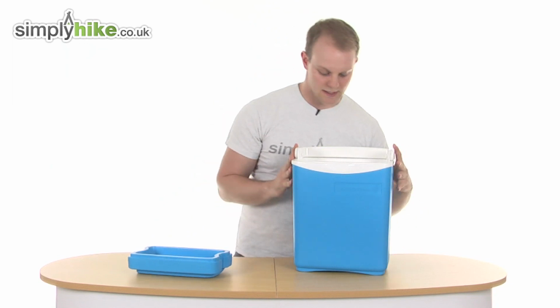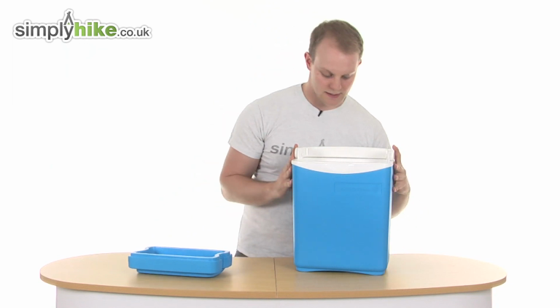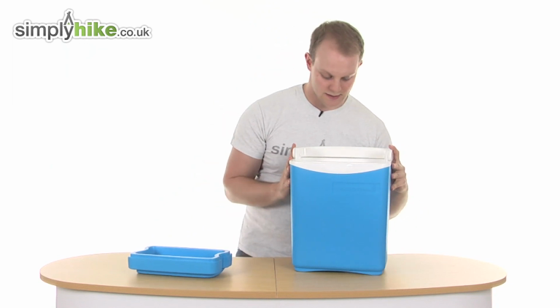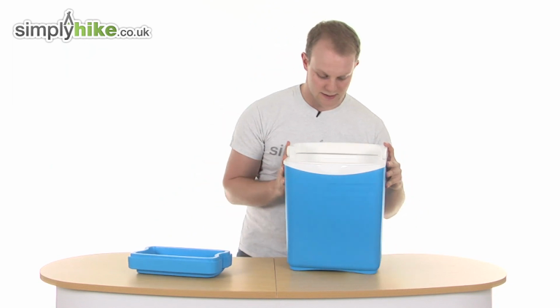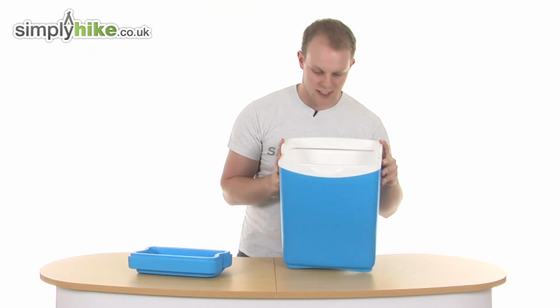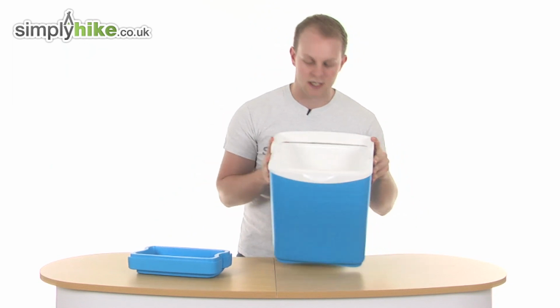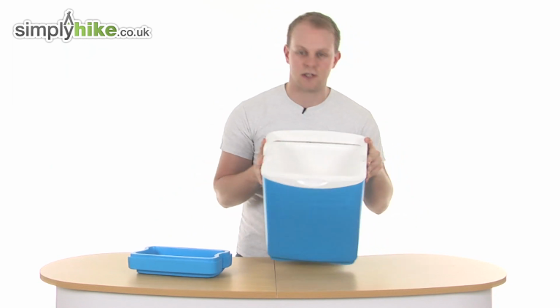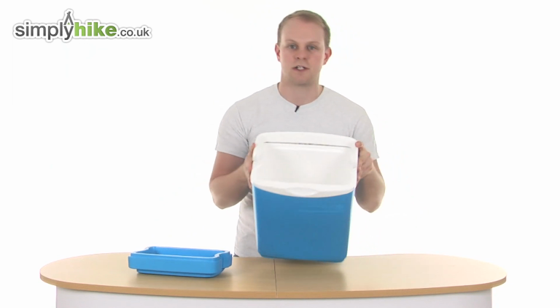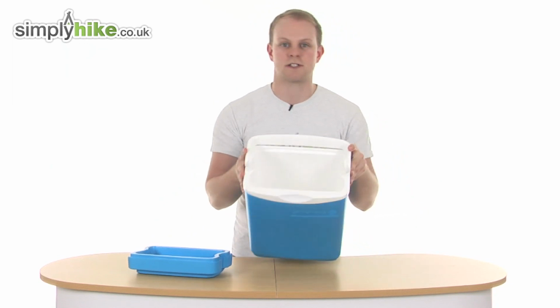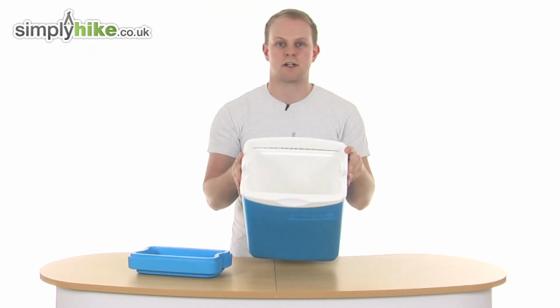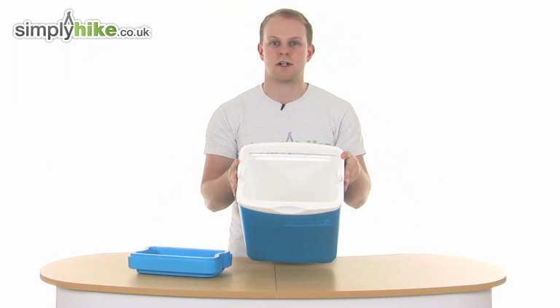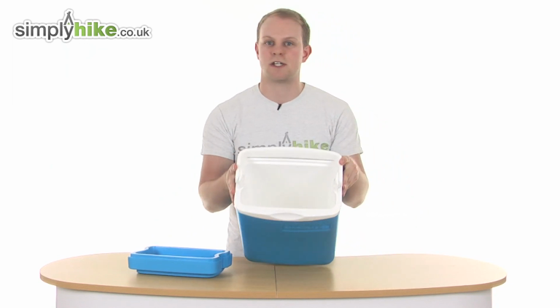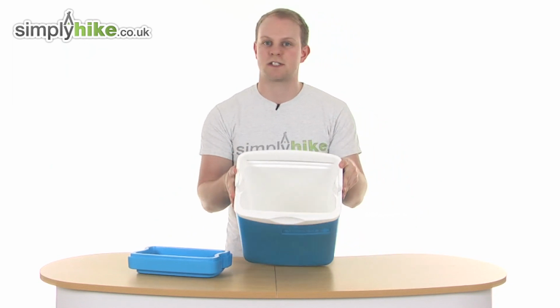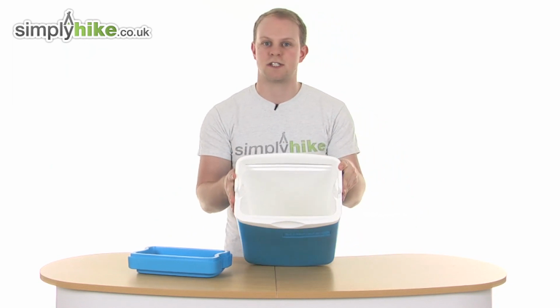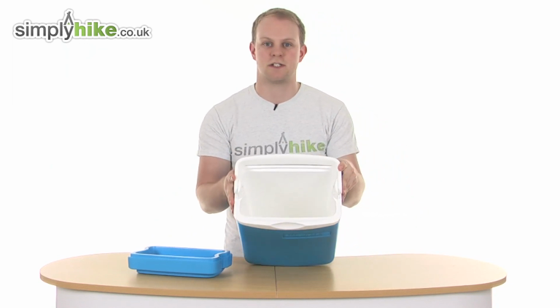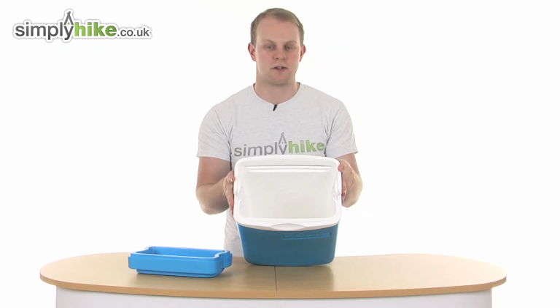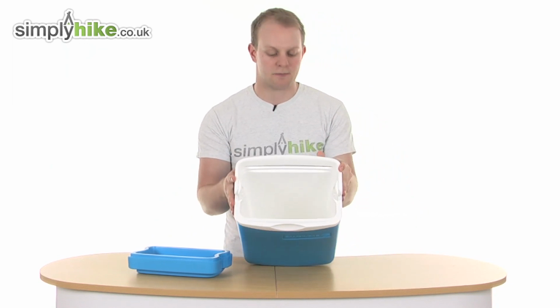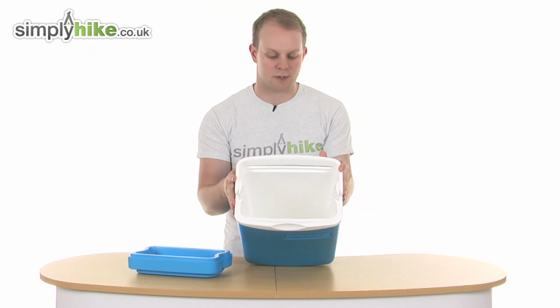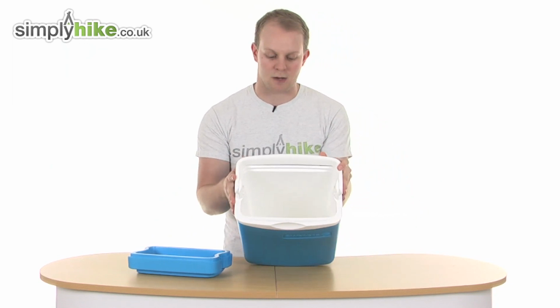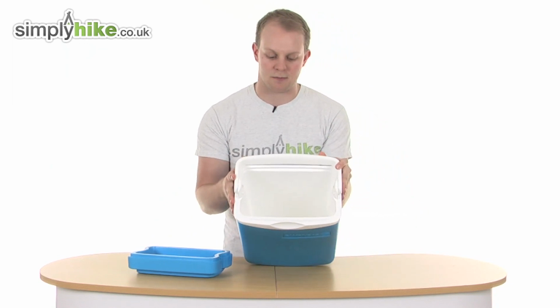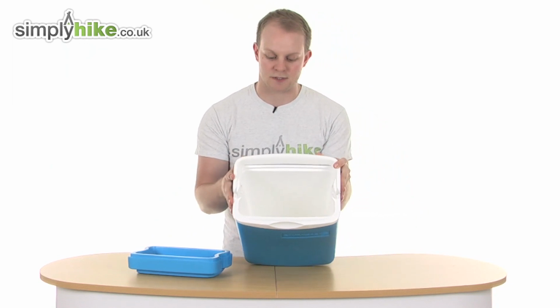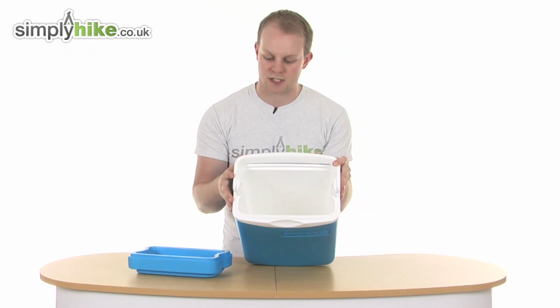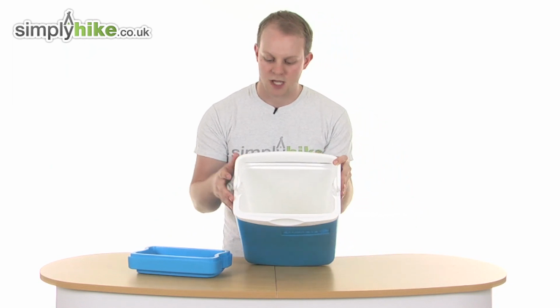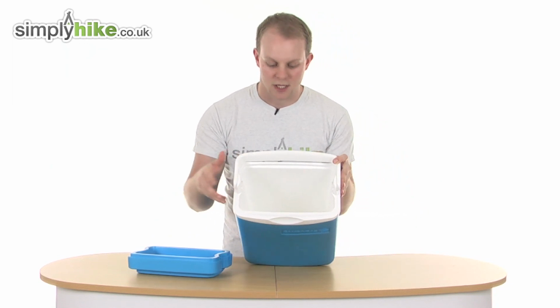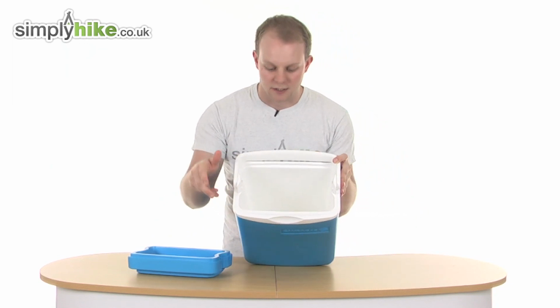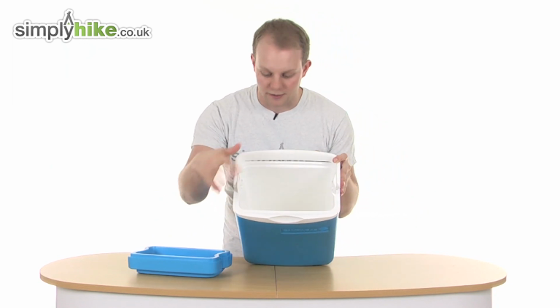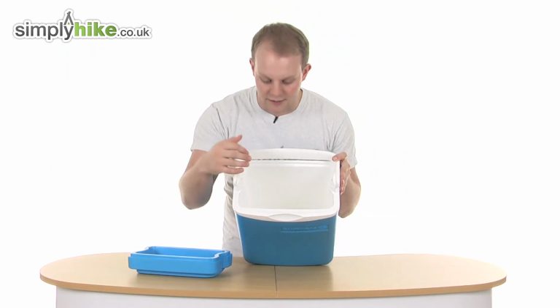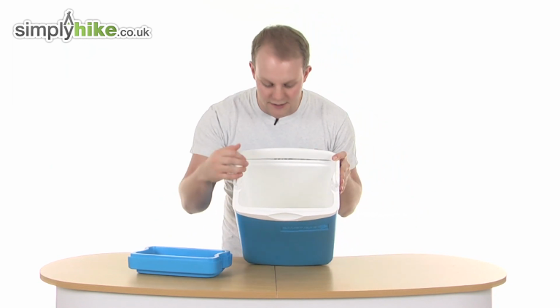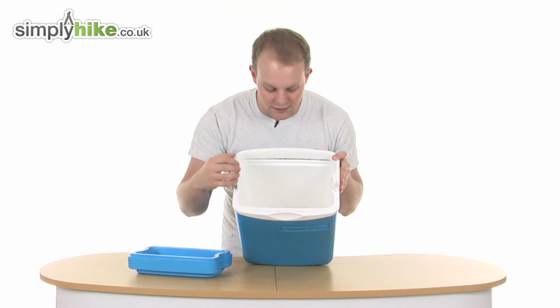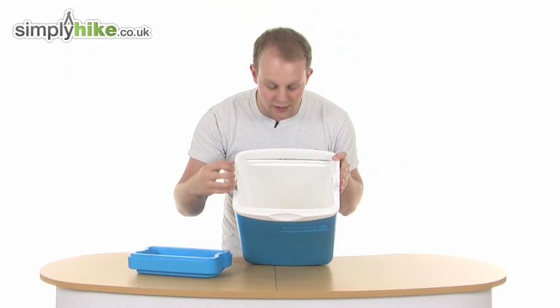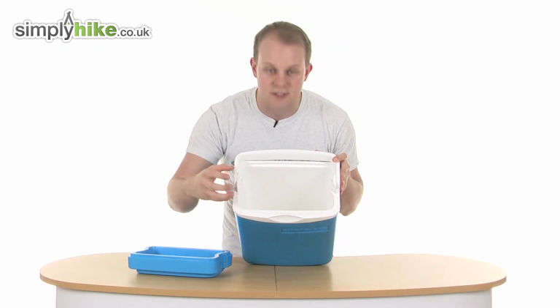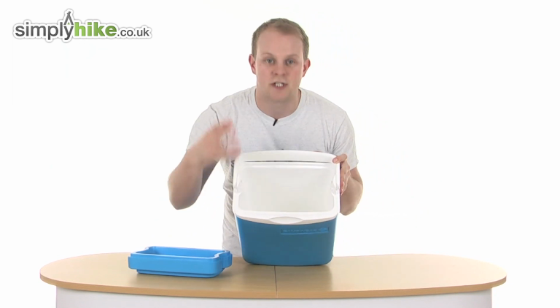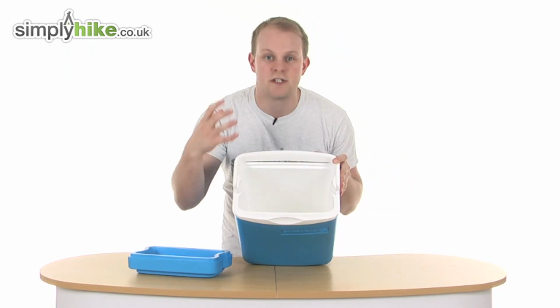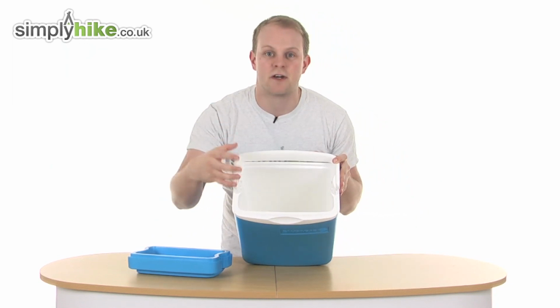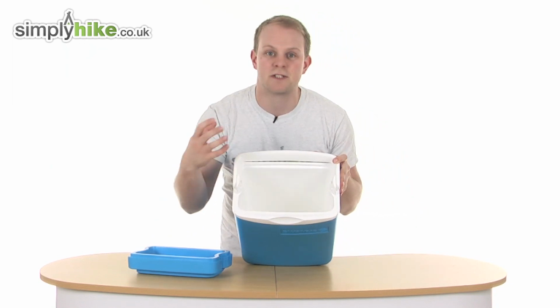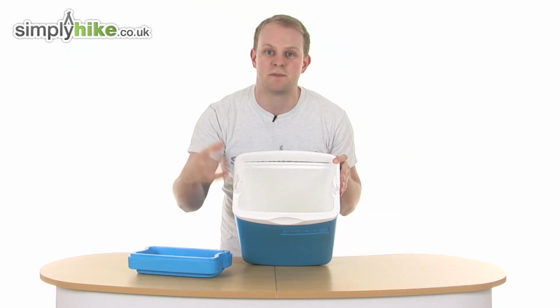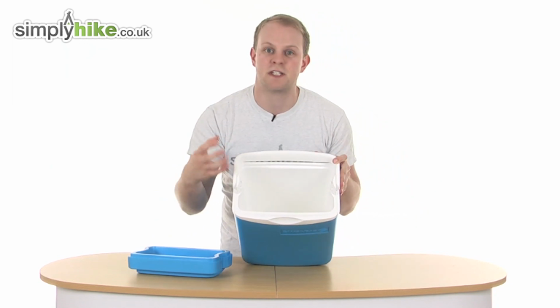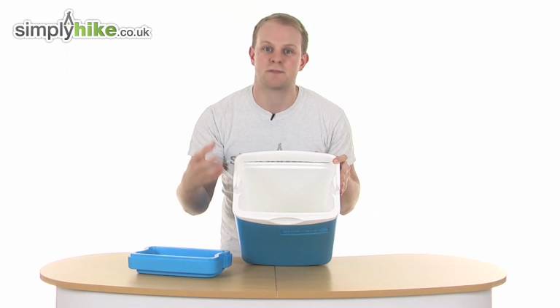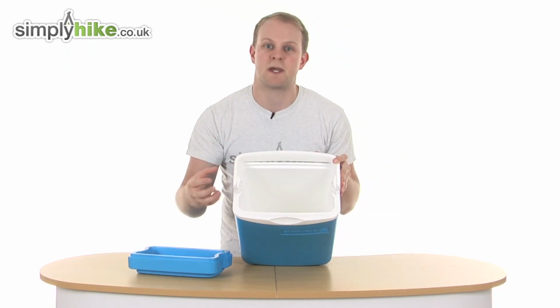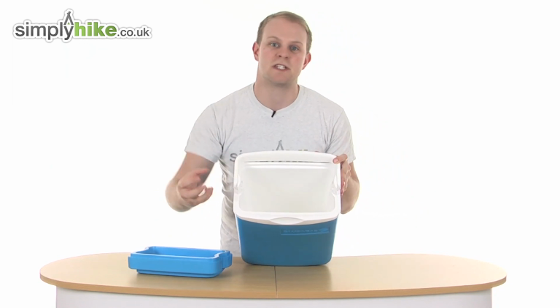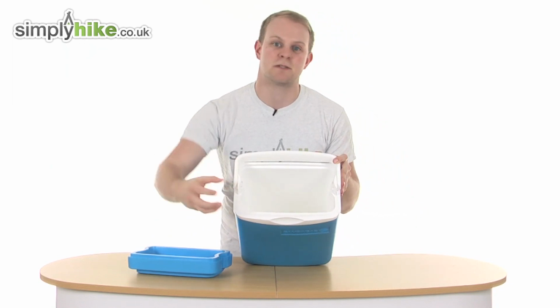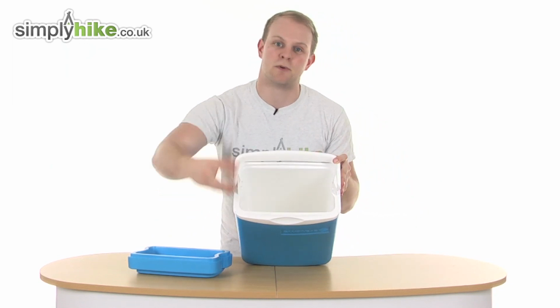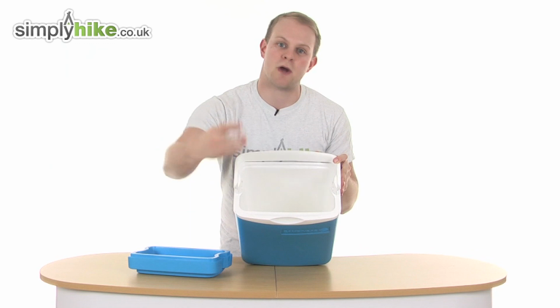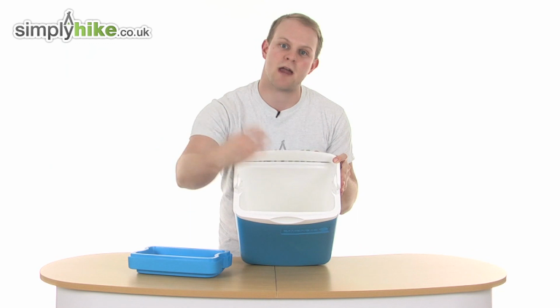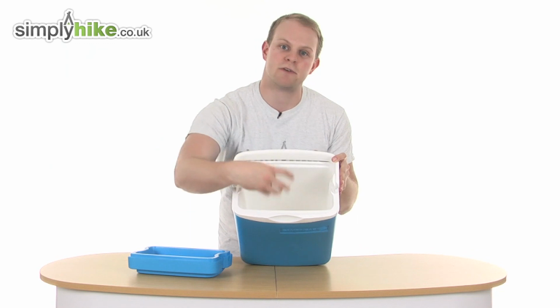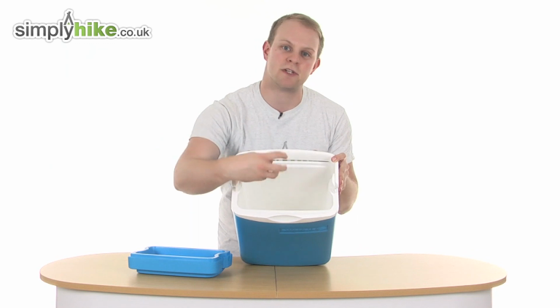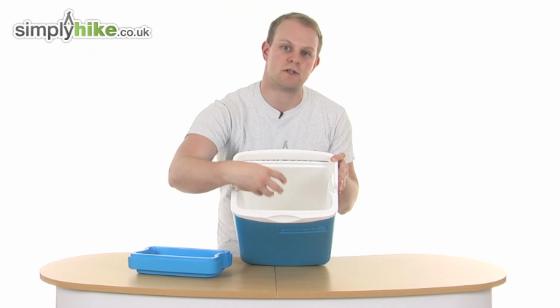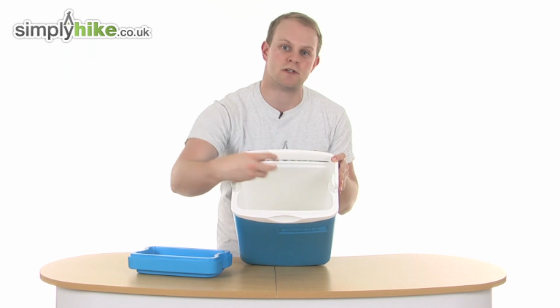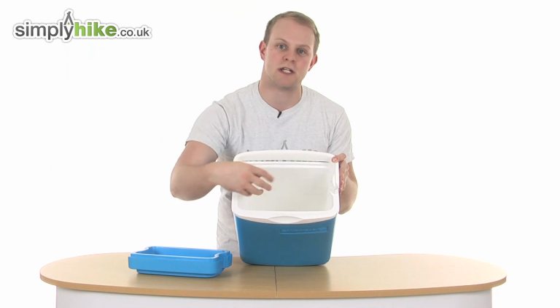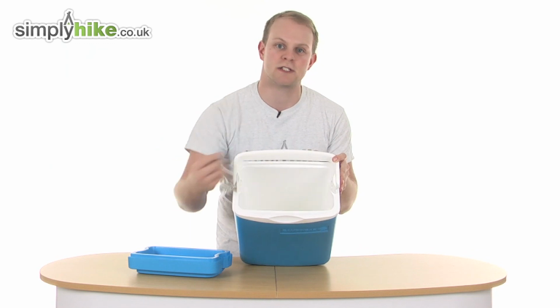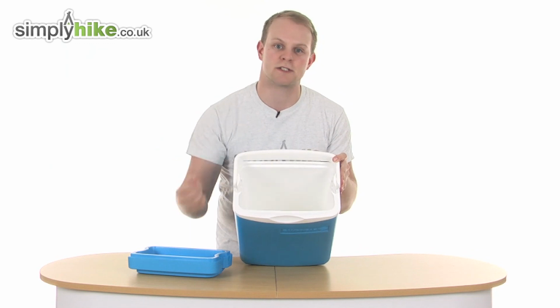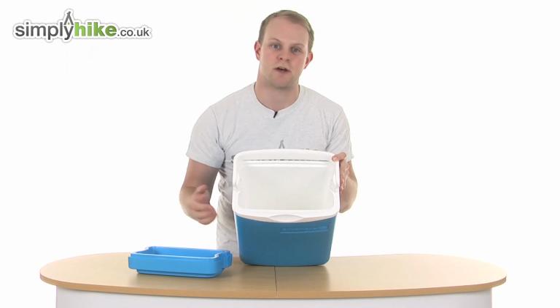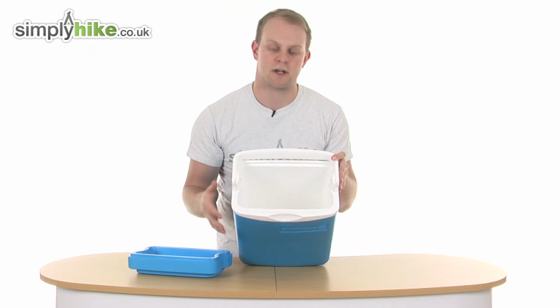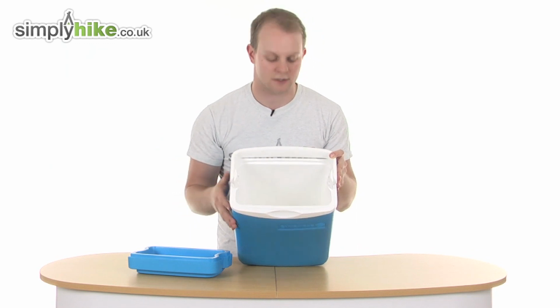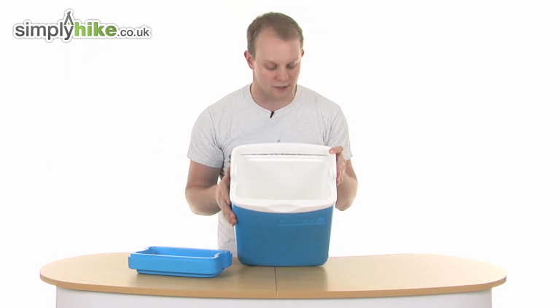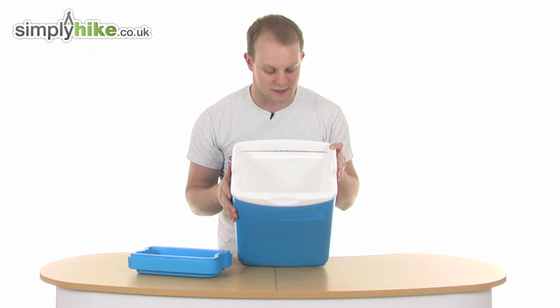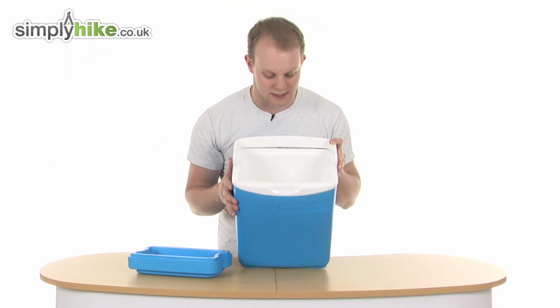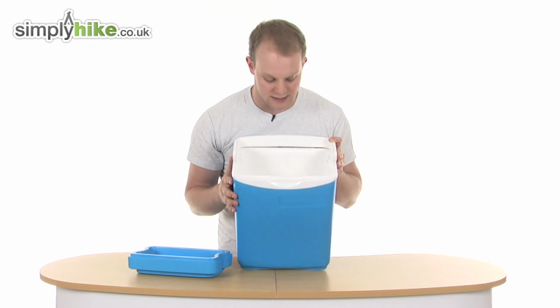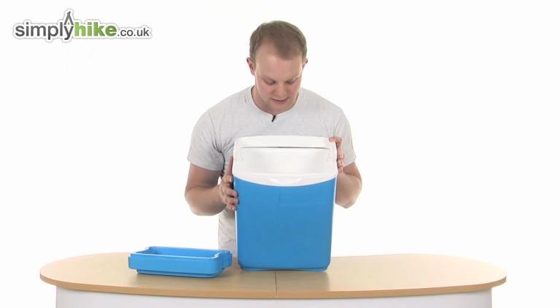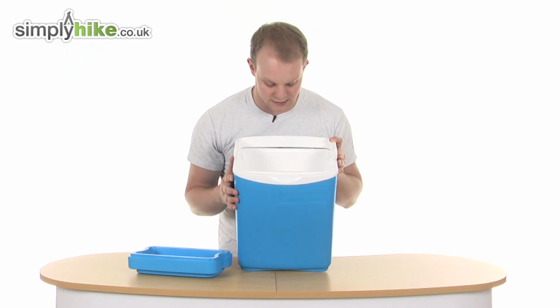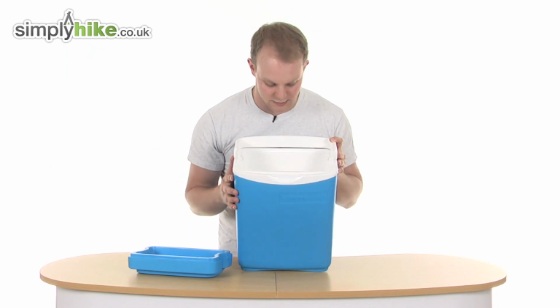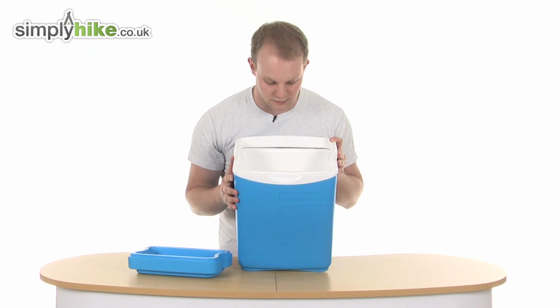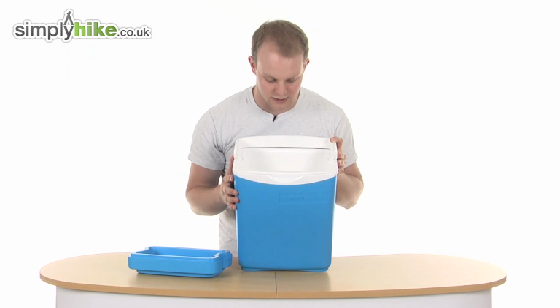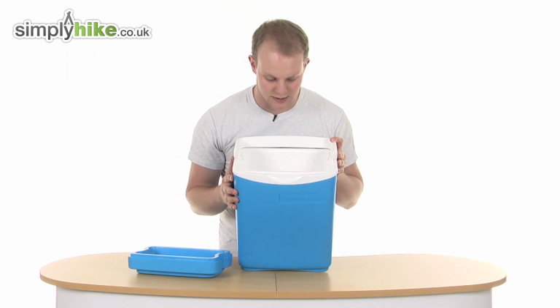Just take a look inside - as you can see, no compartments, nothing inside, just a nice big space to put everything you need inside.